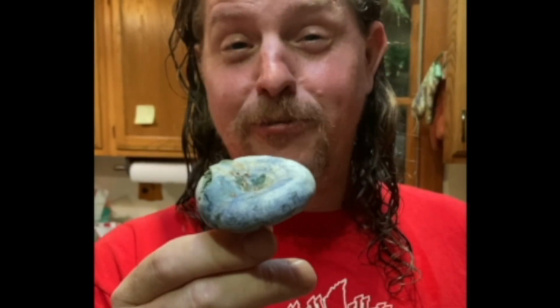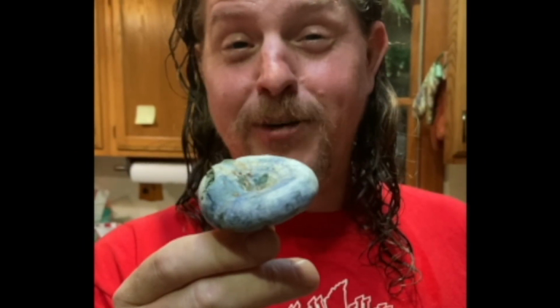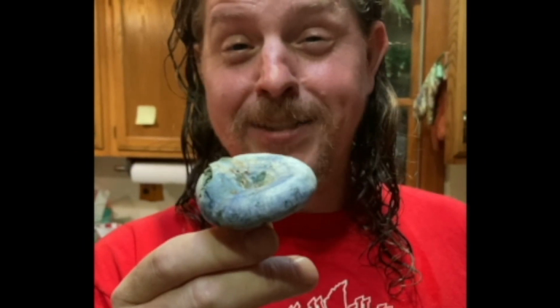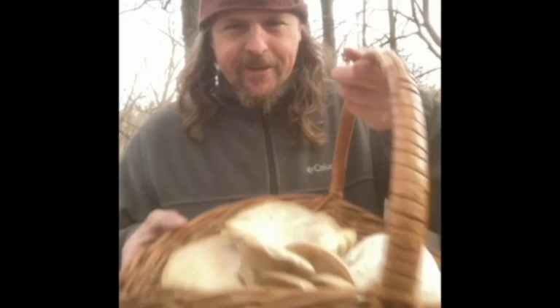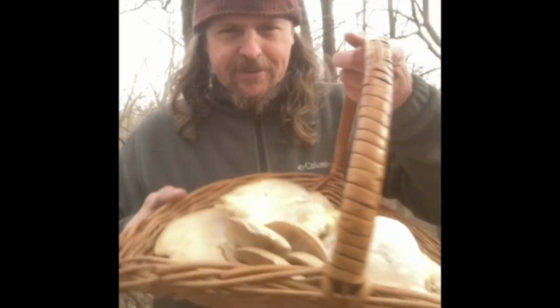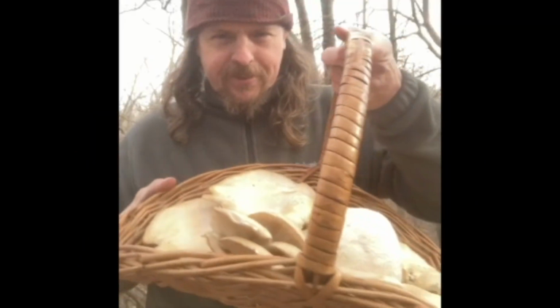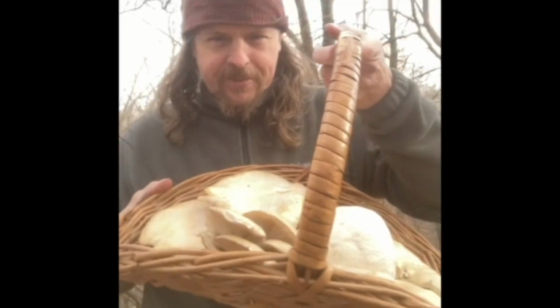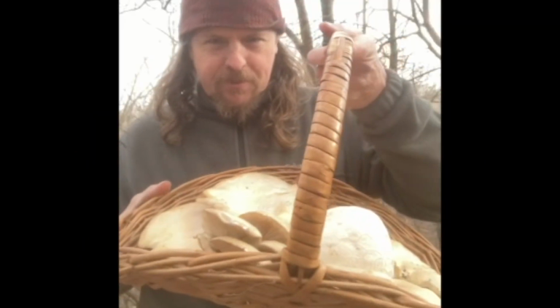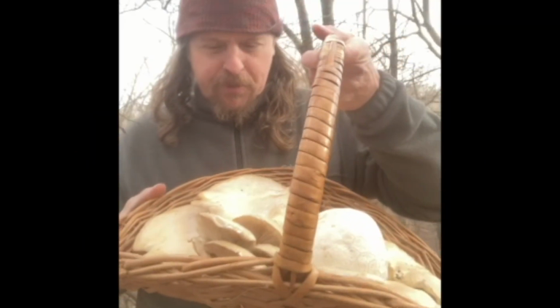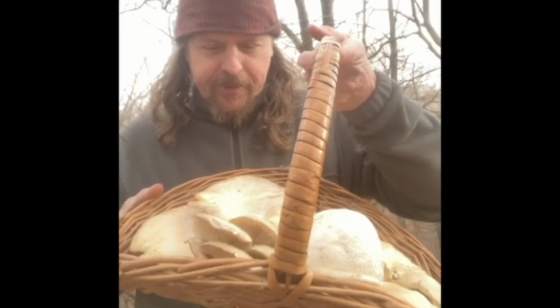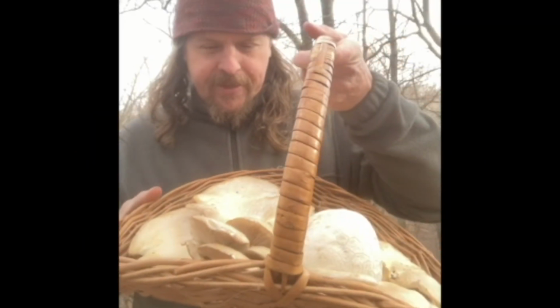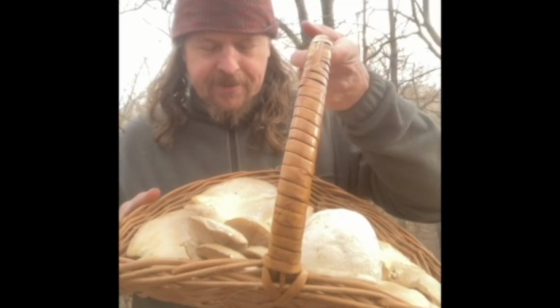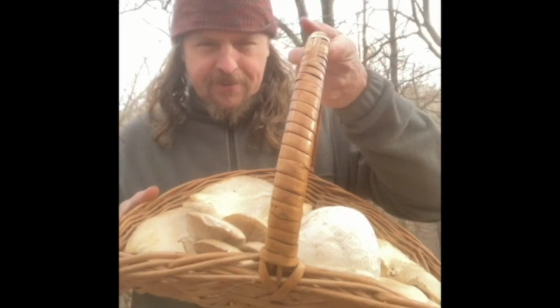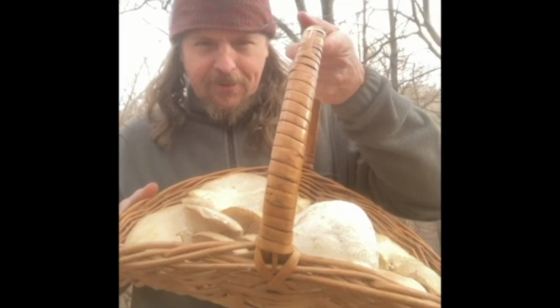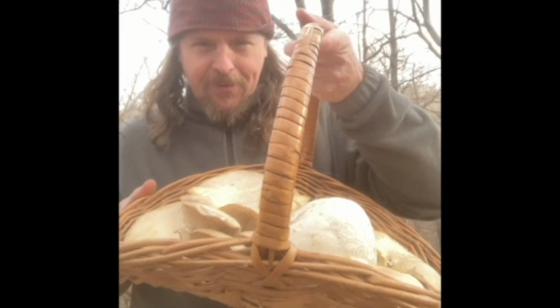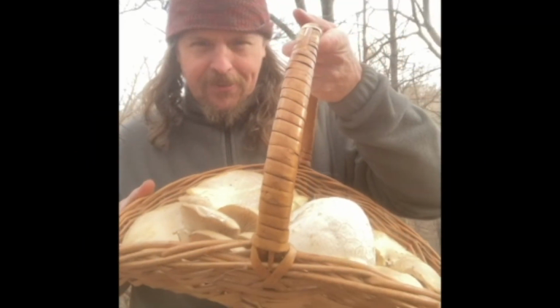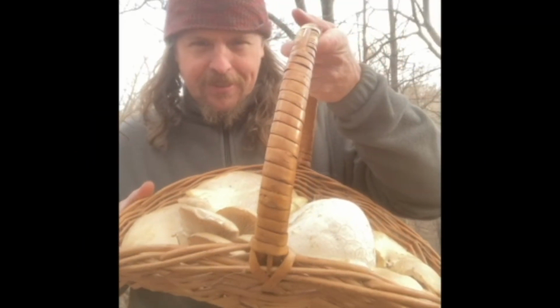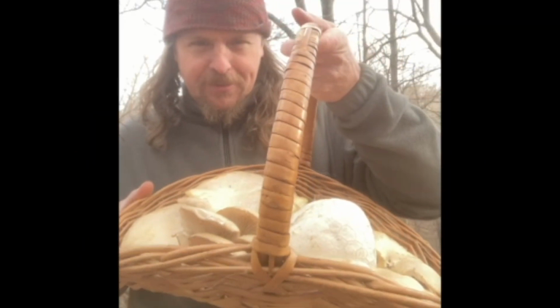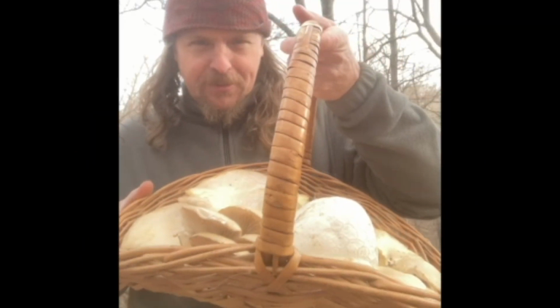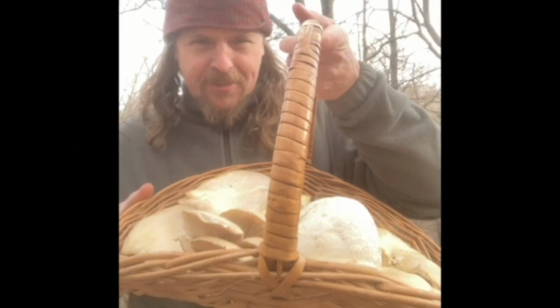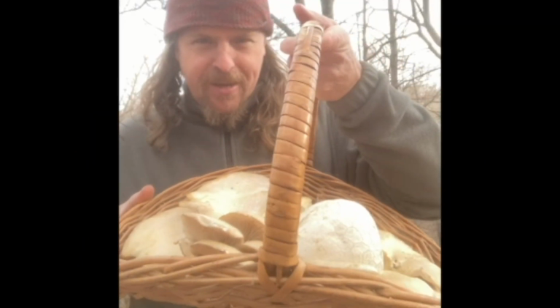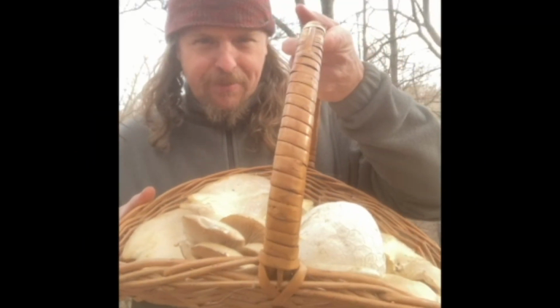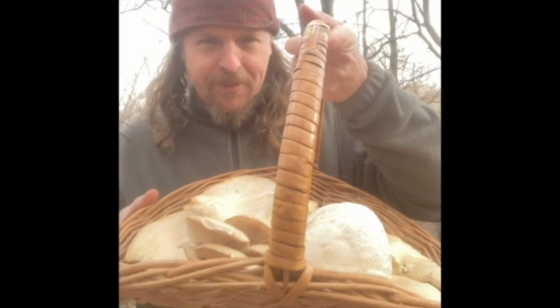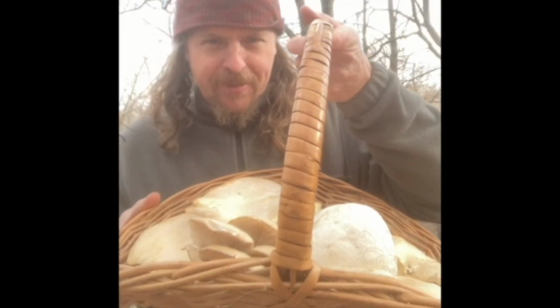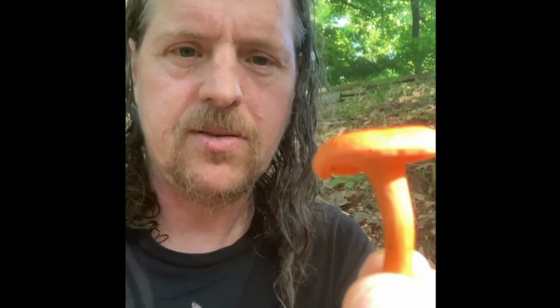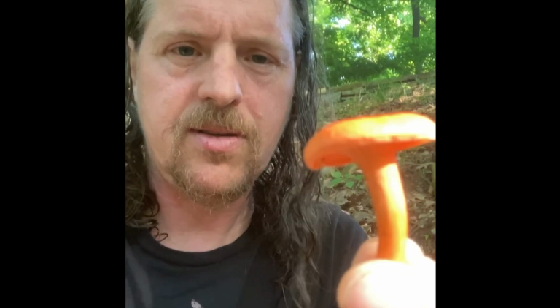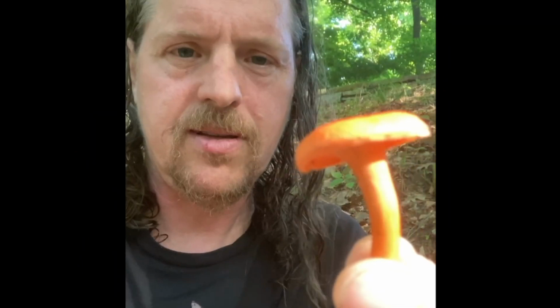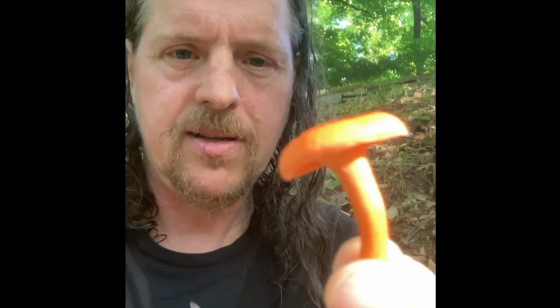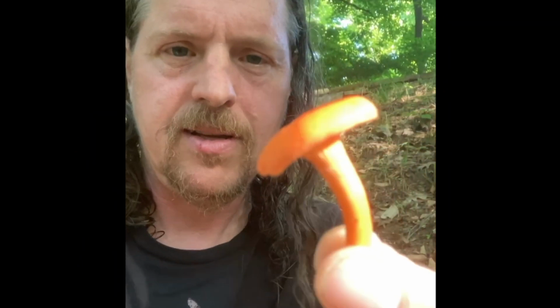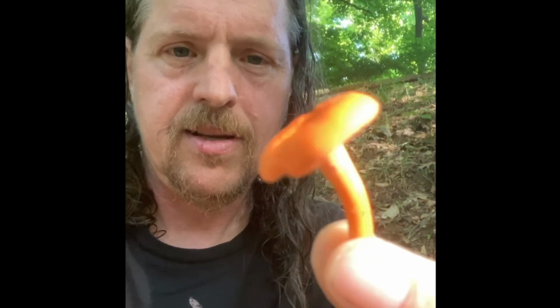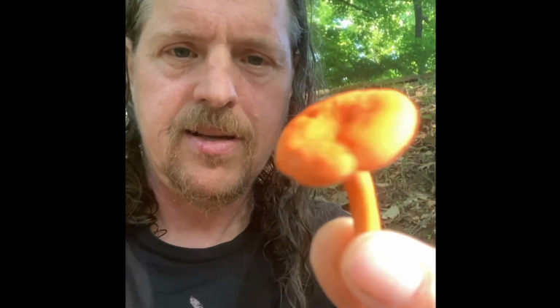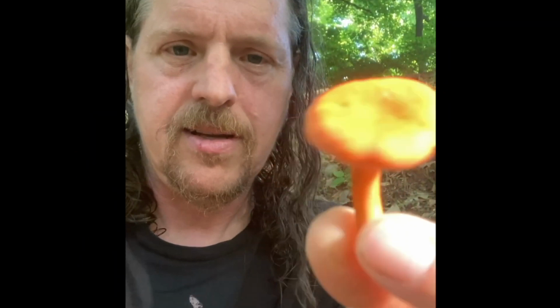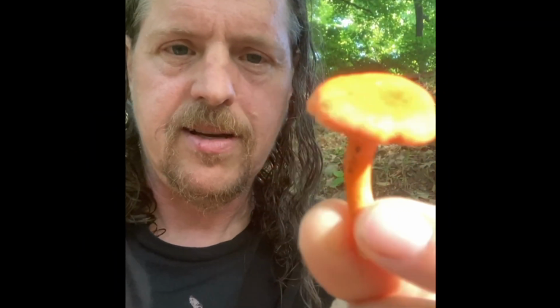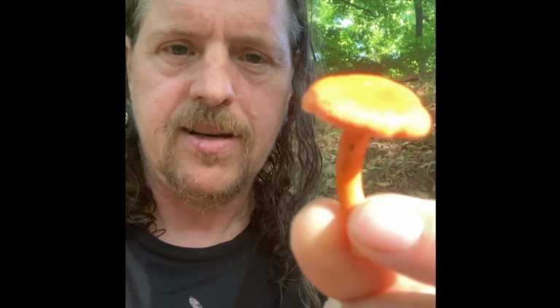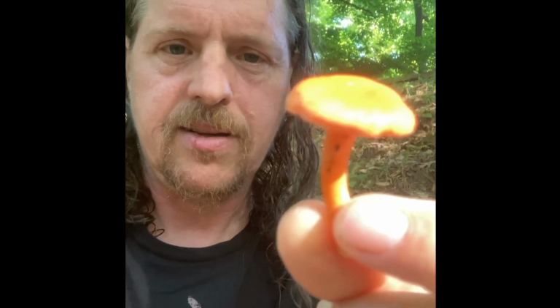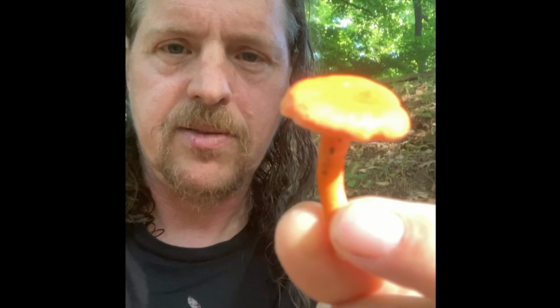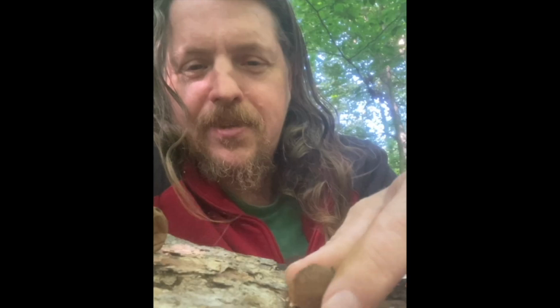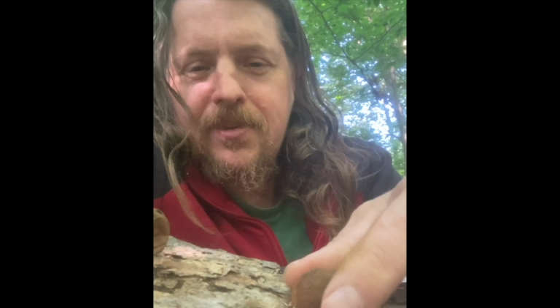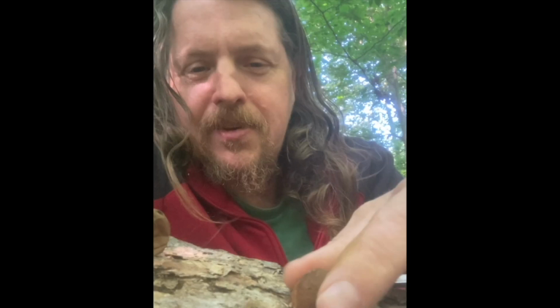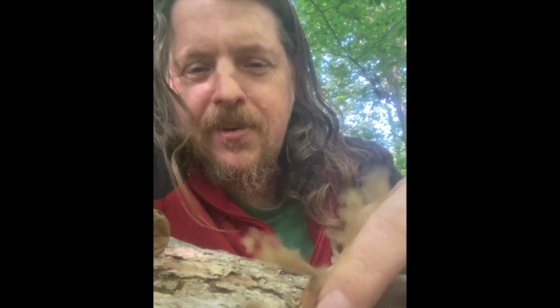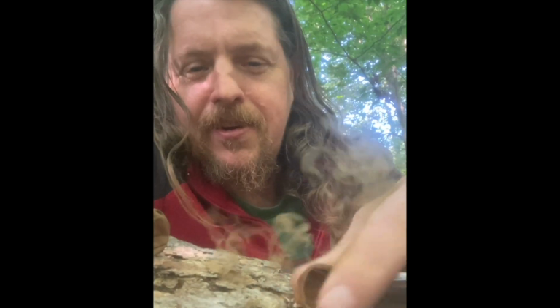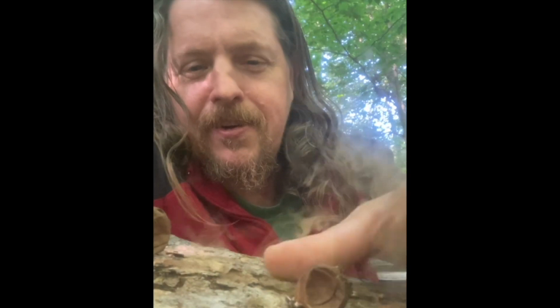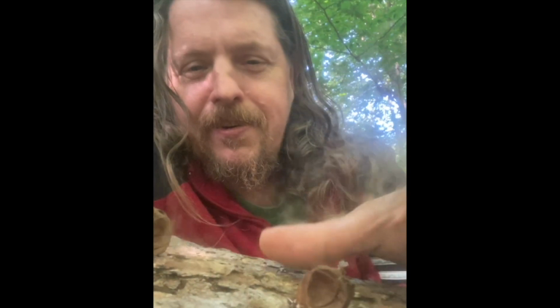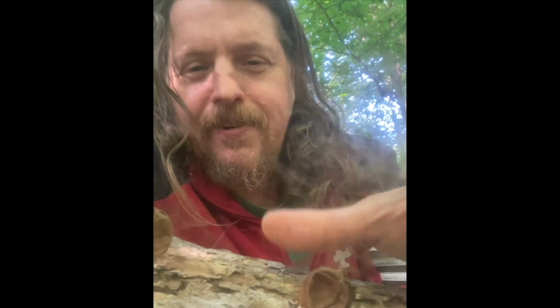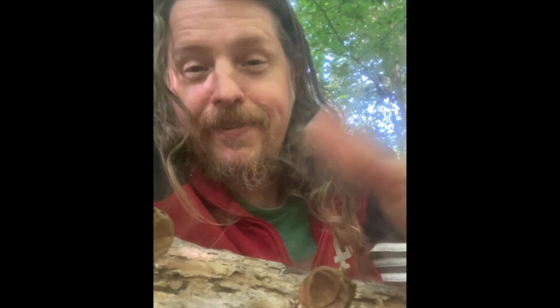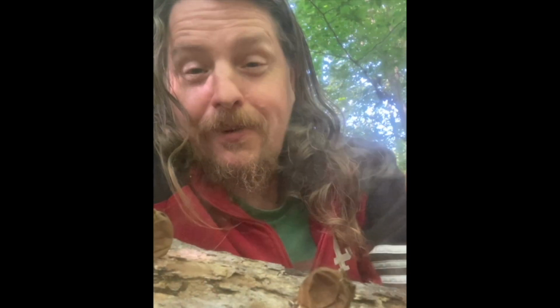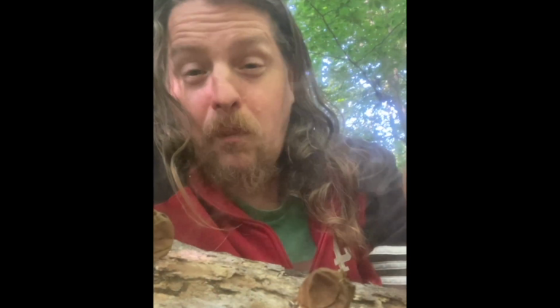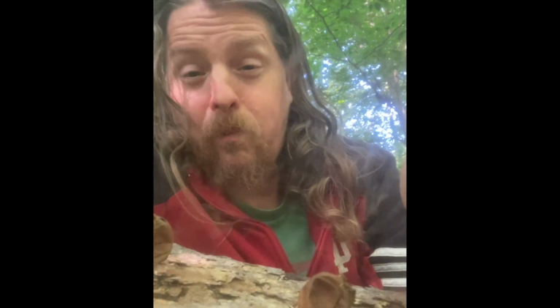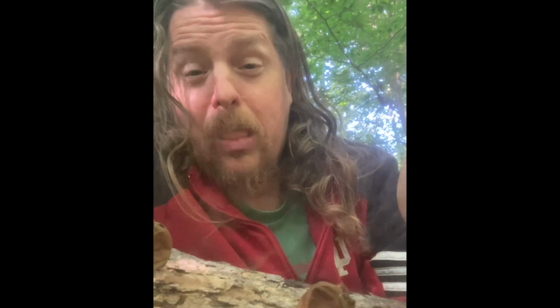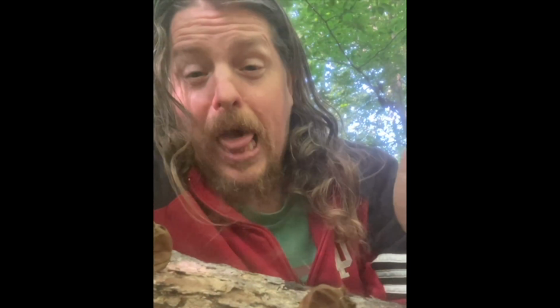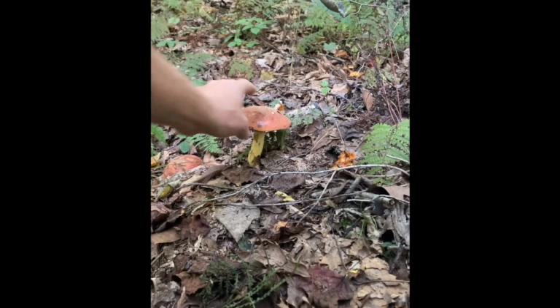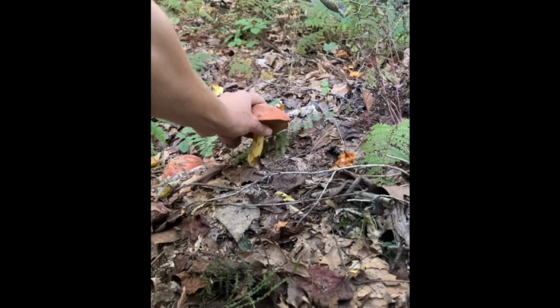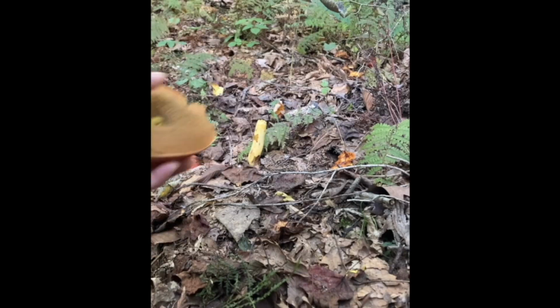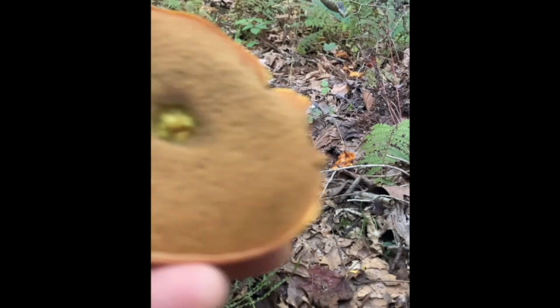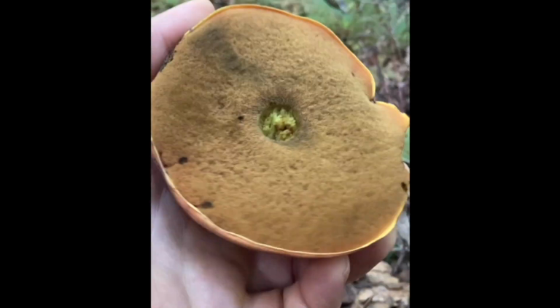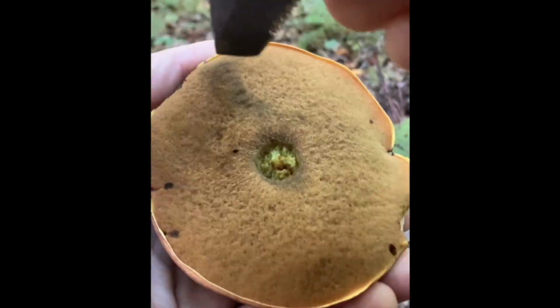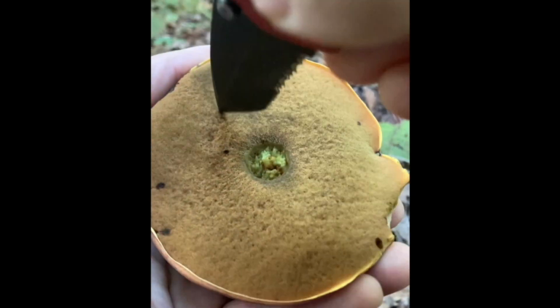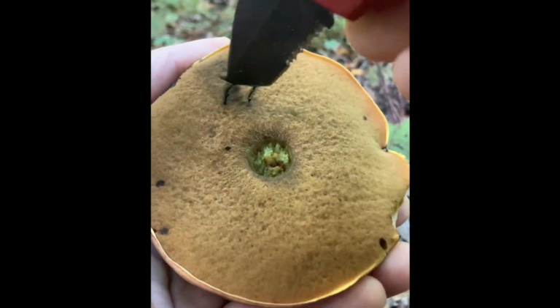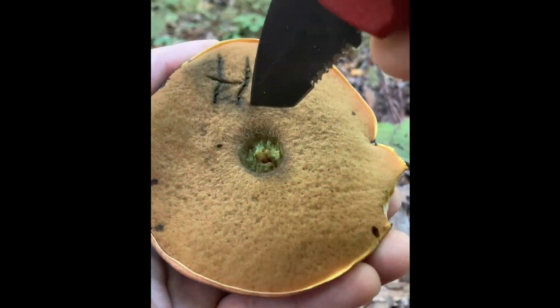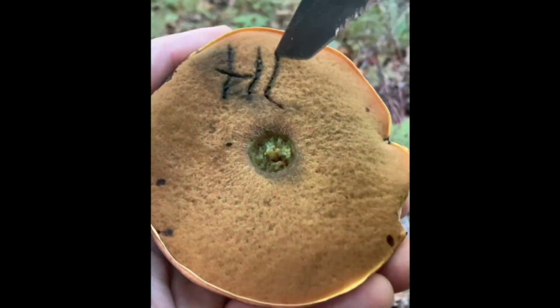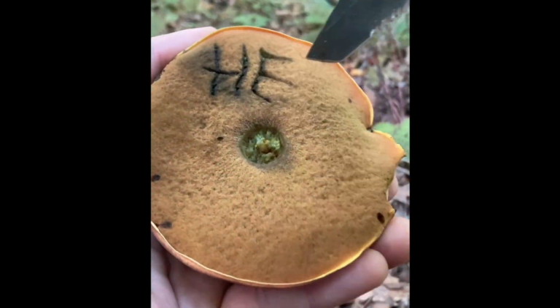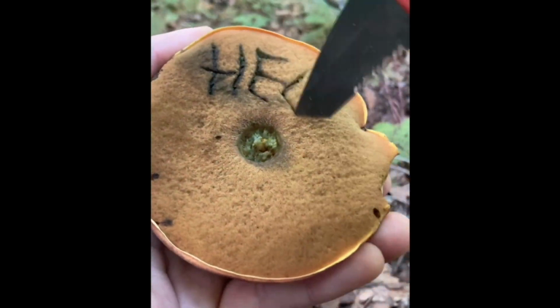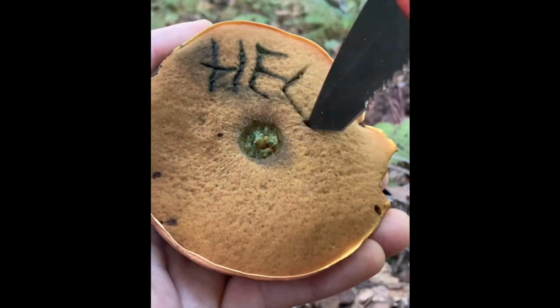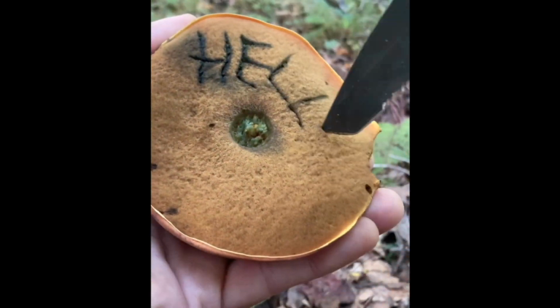It's Mushroom Time! Let's go outside, see what we find! It's Mushroom Time! It's time for Mushroom Journeys!